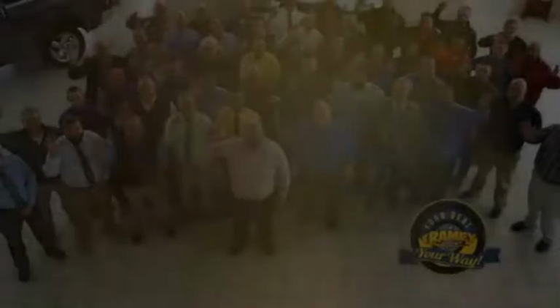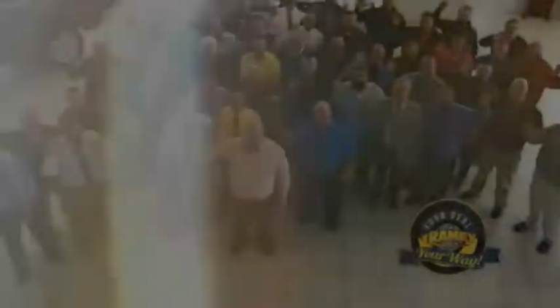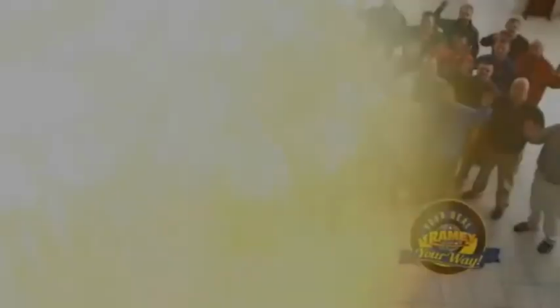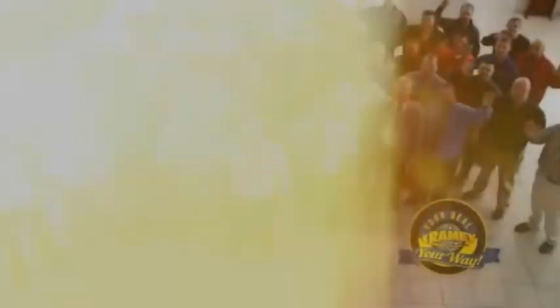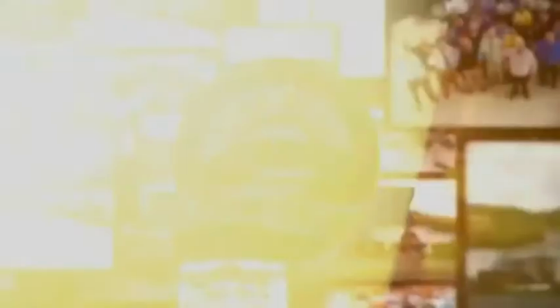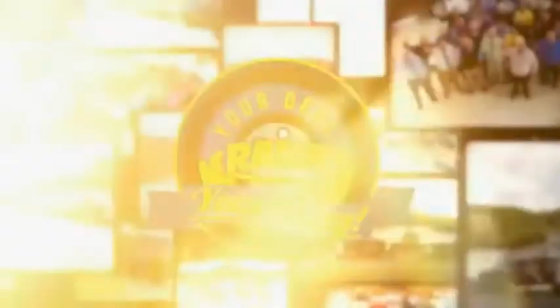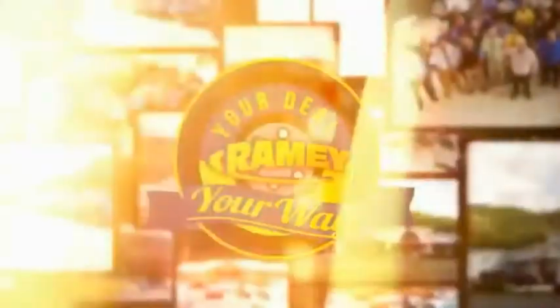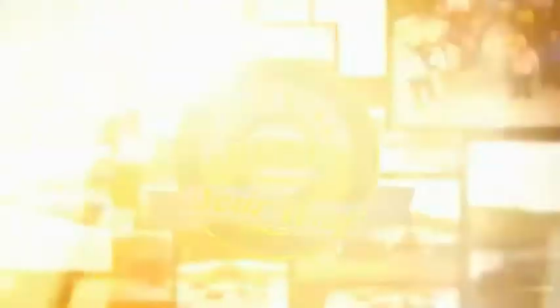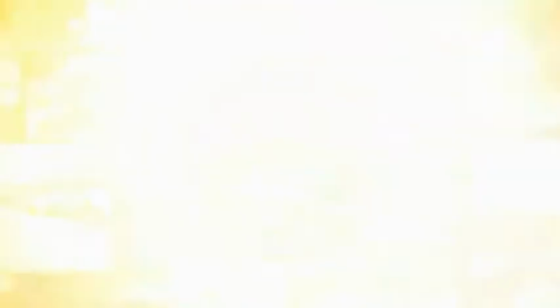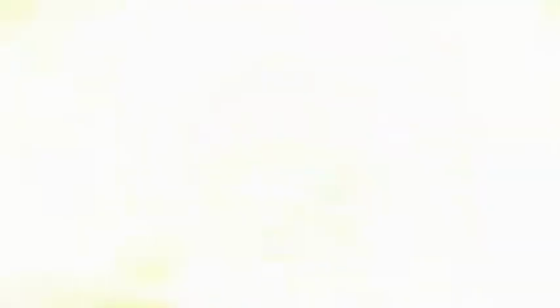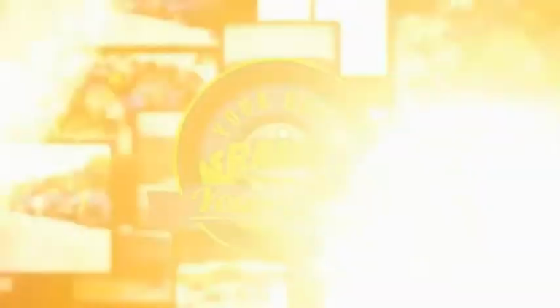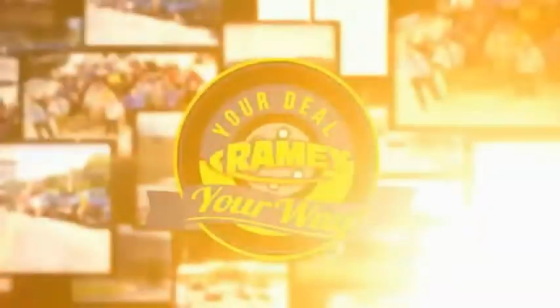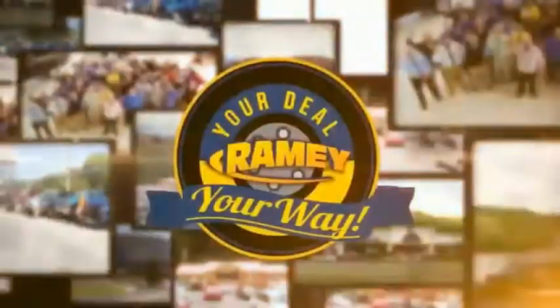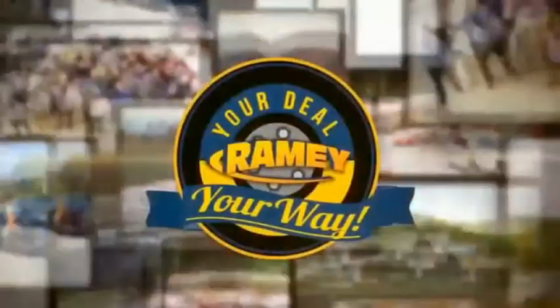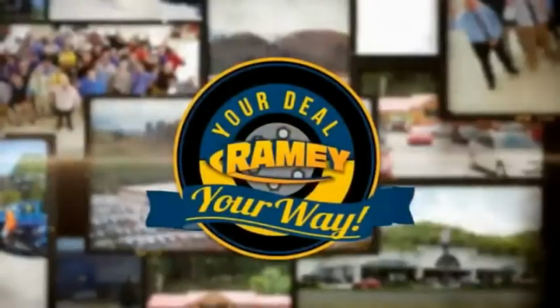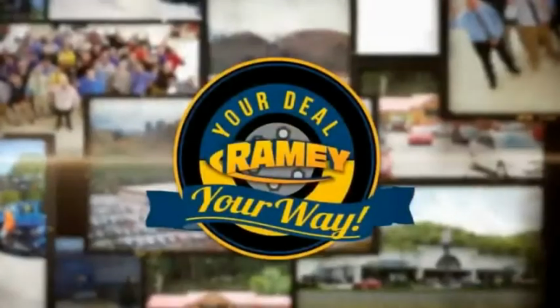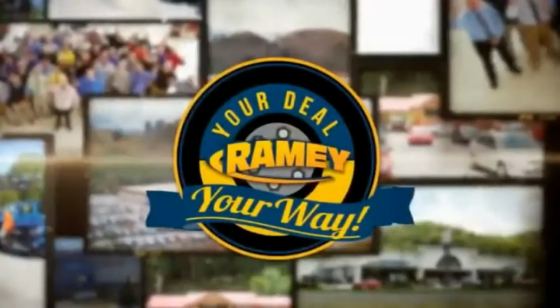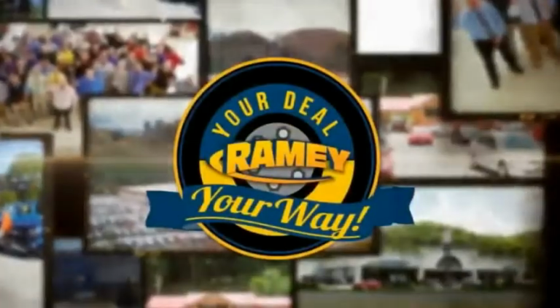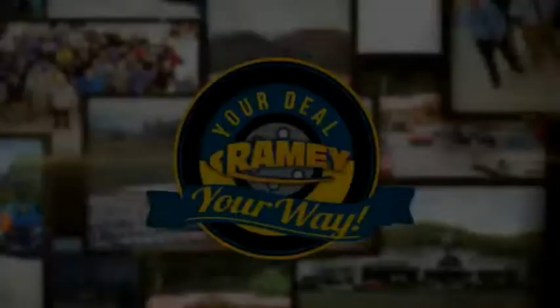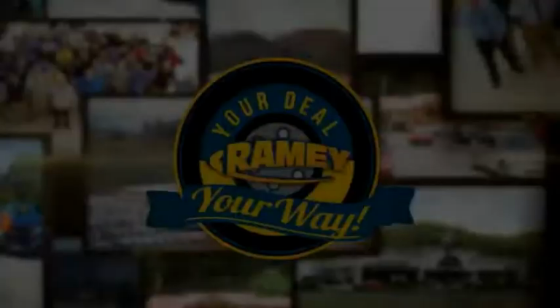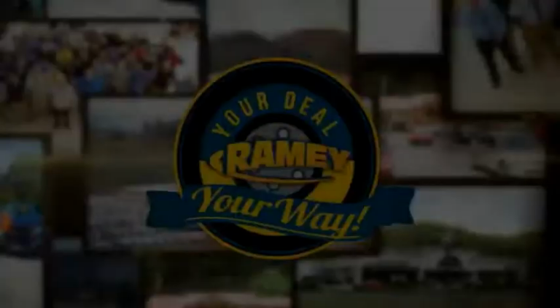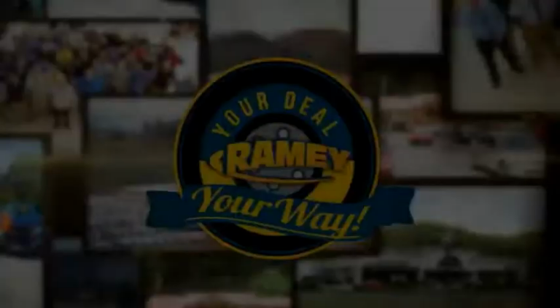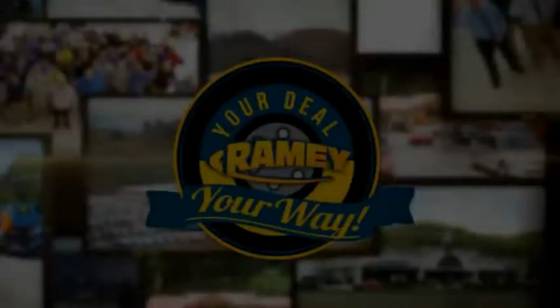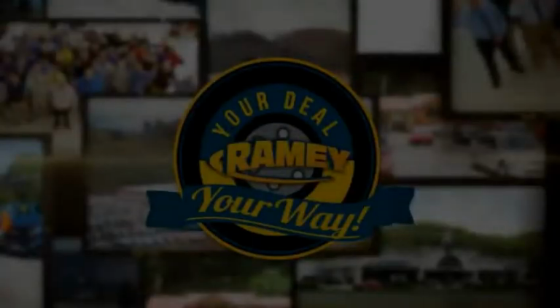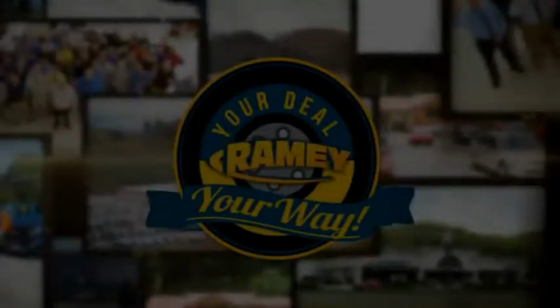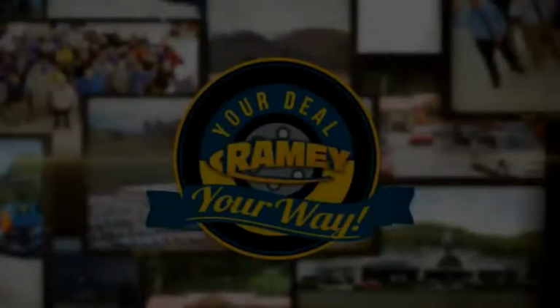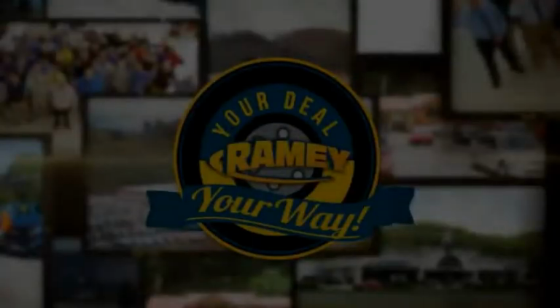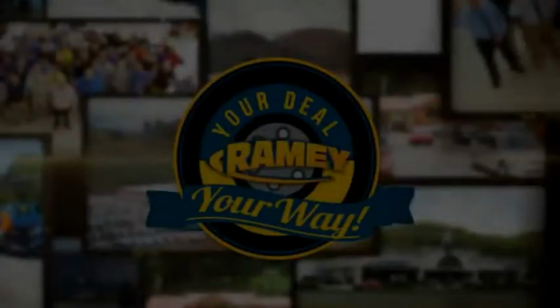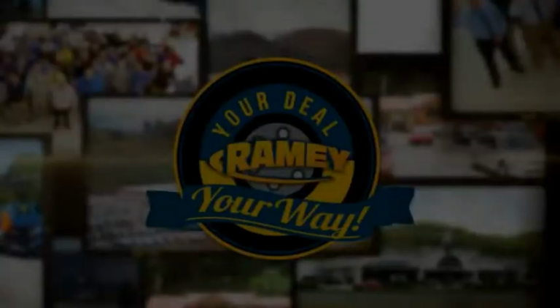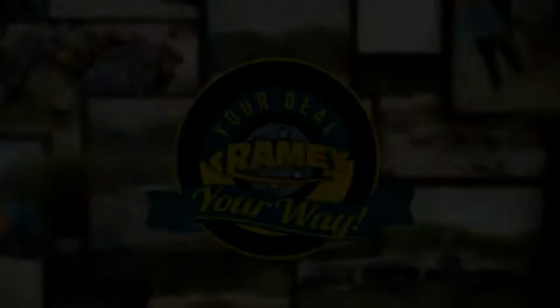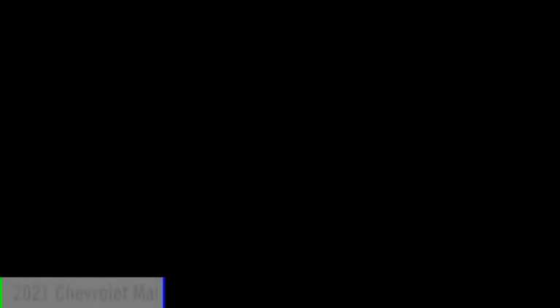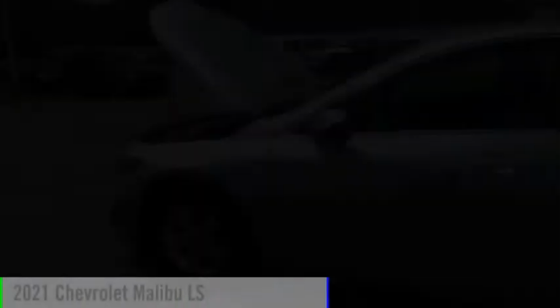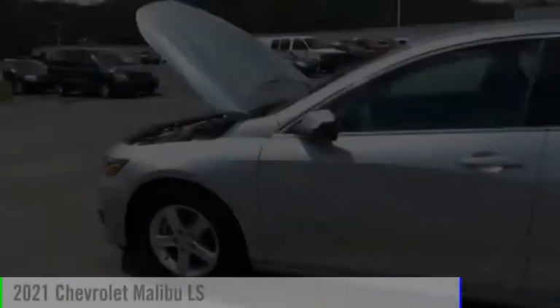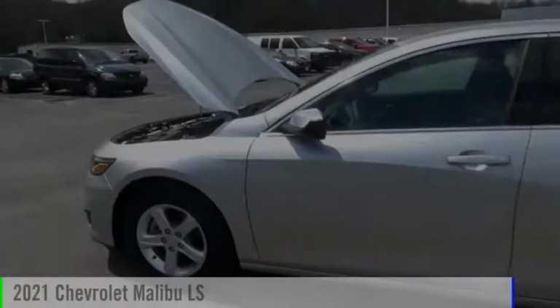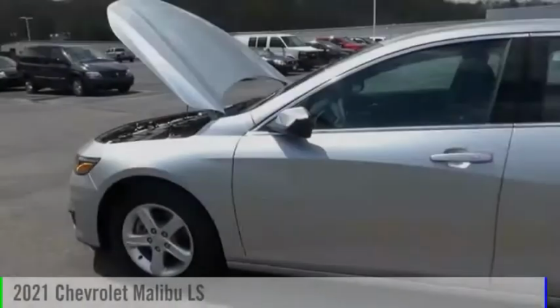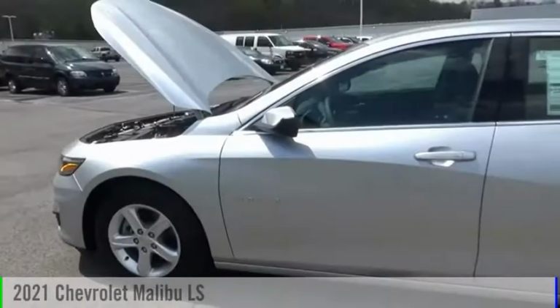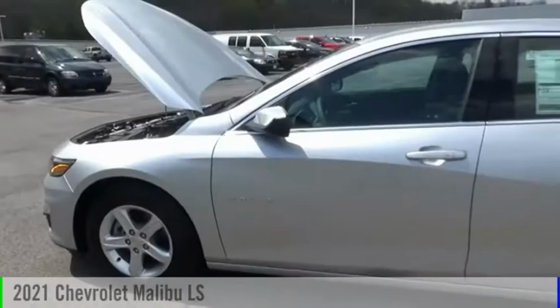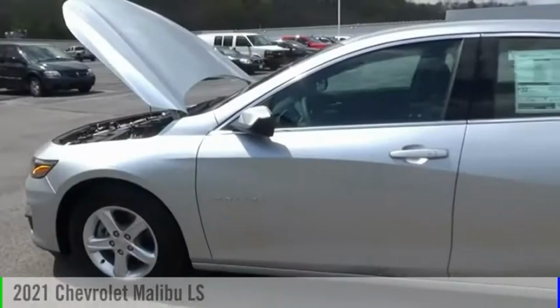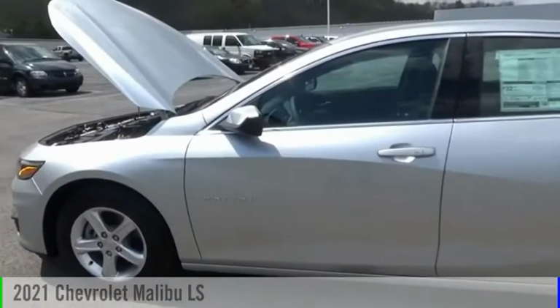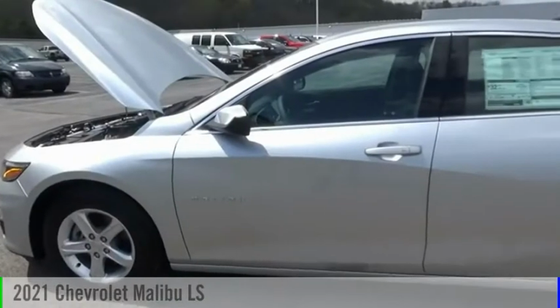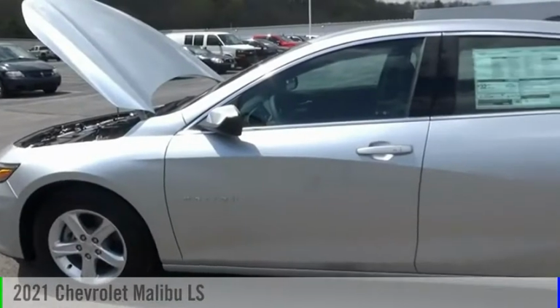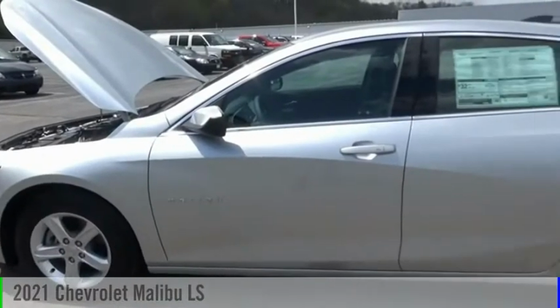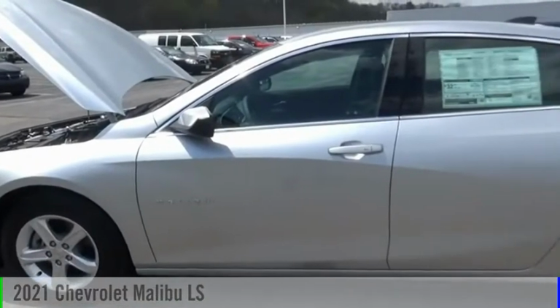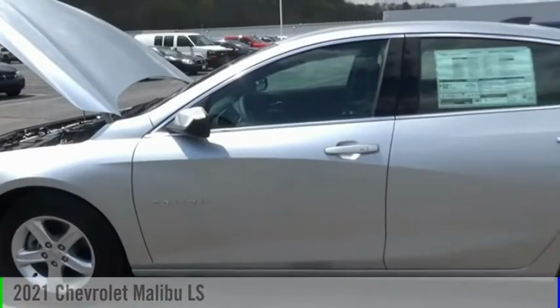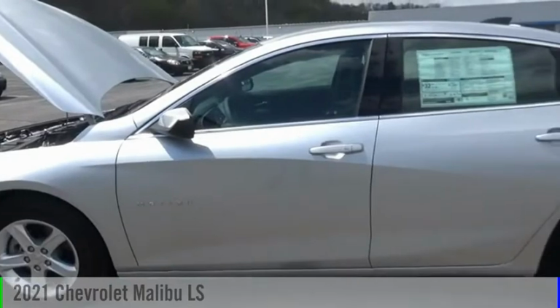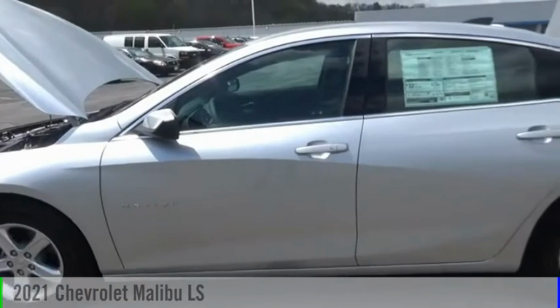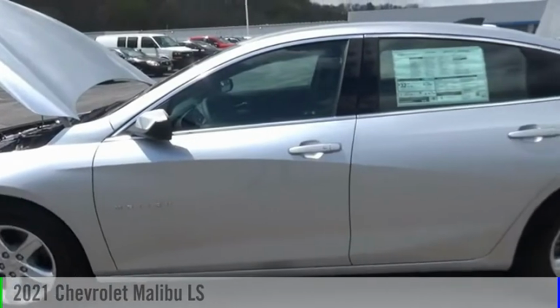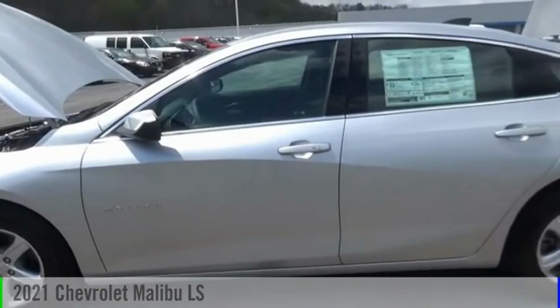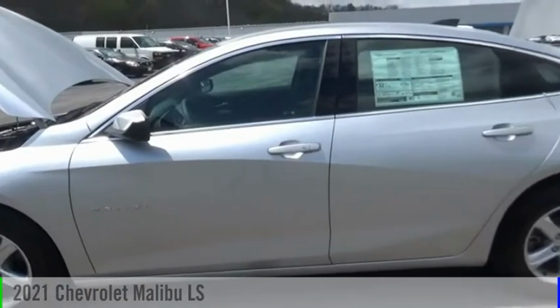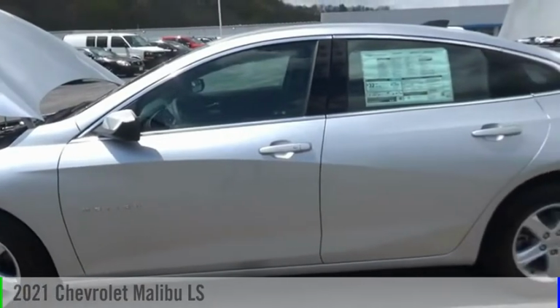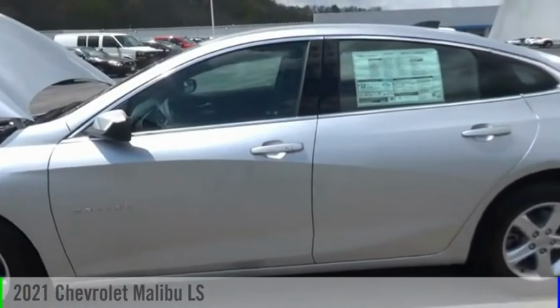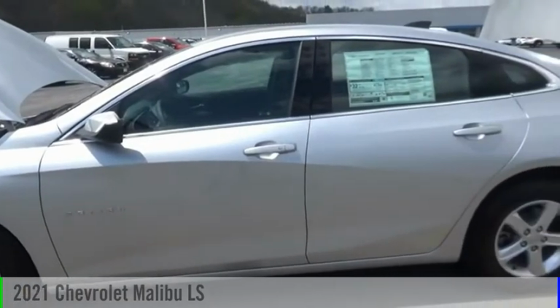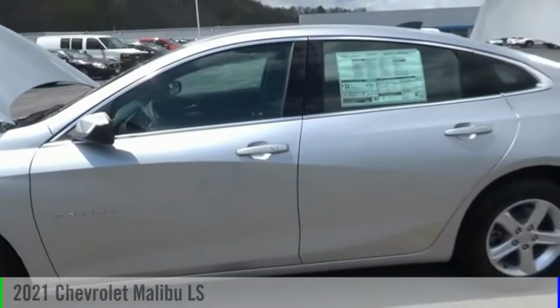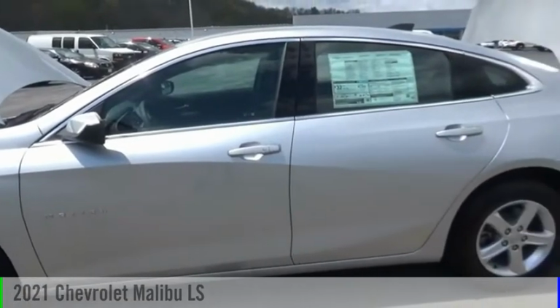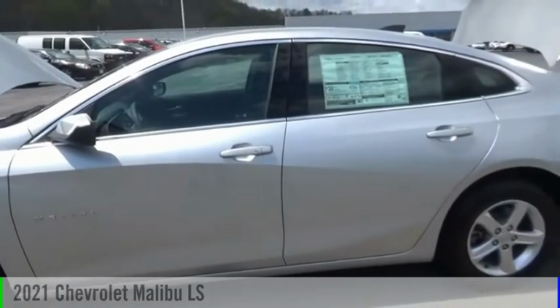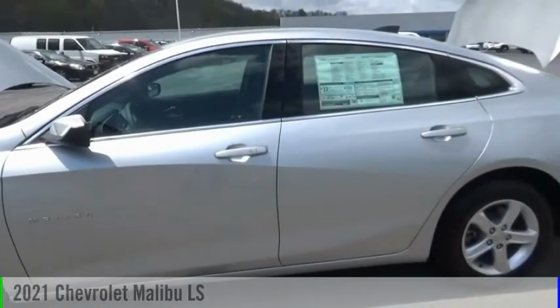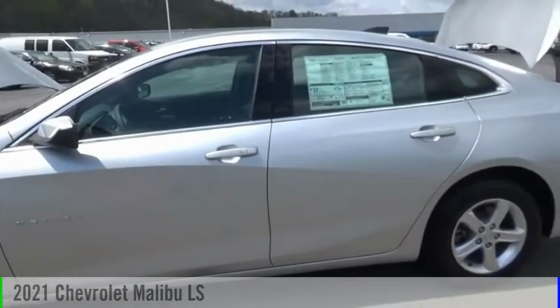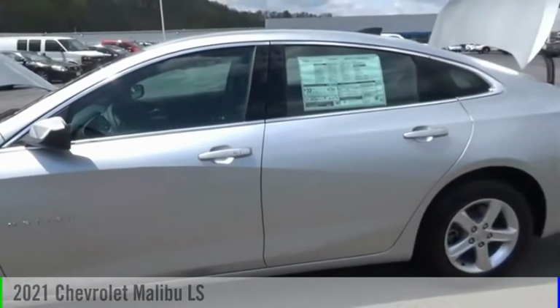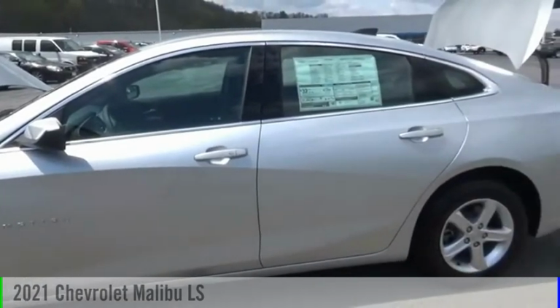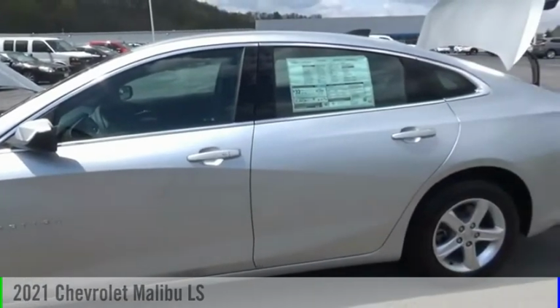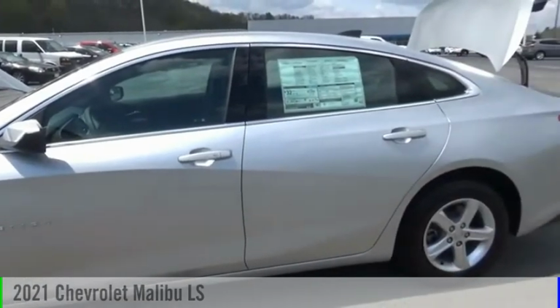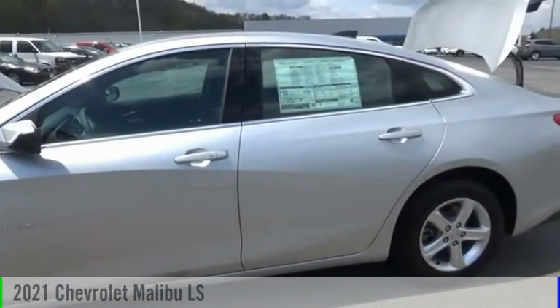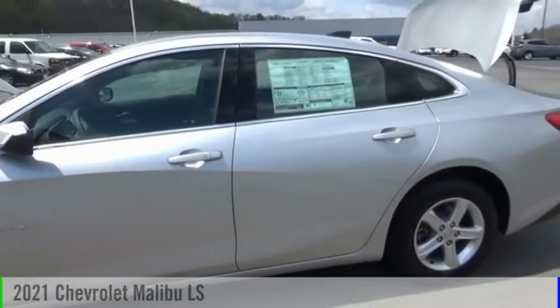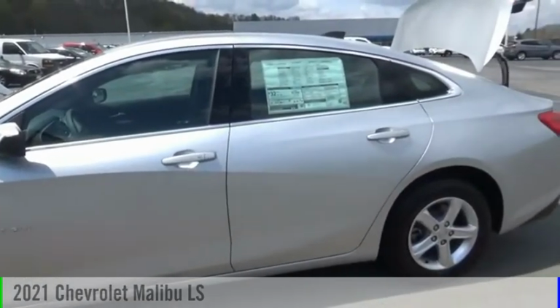Raimi, it's your deal, your way. Come test drive the 2021 Malibu.